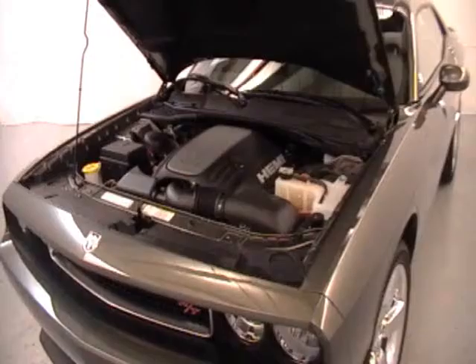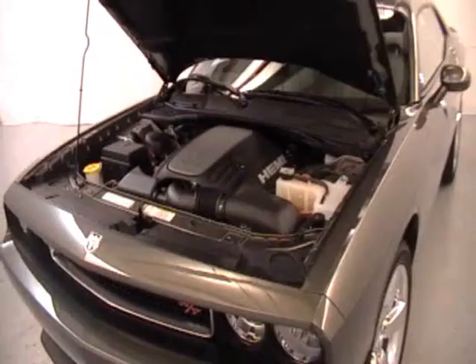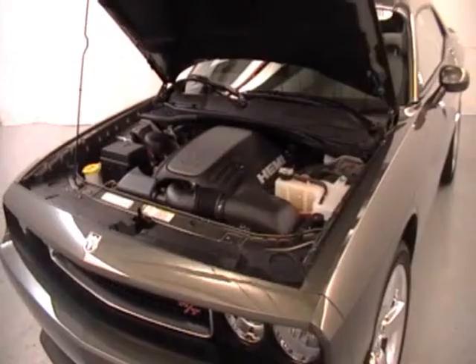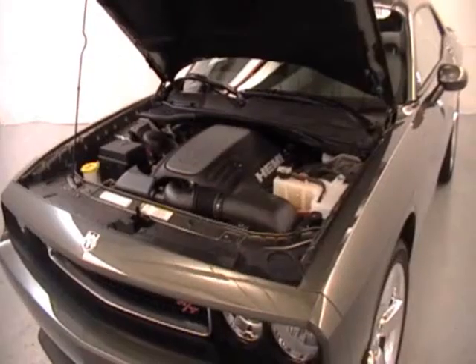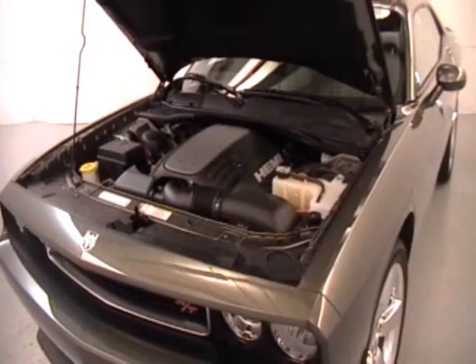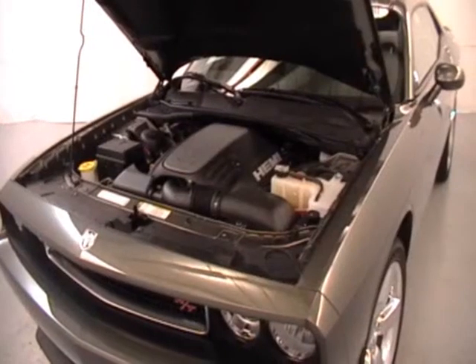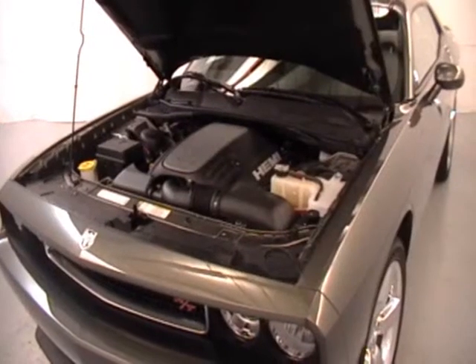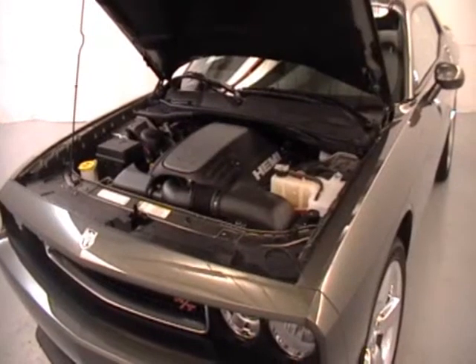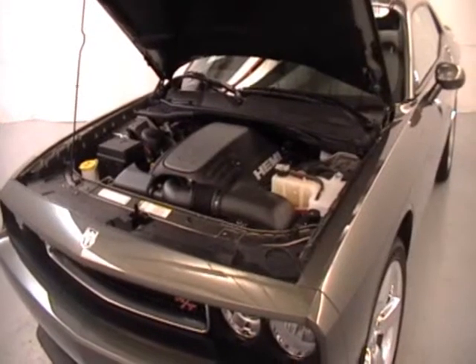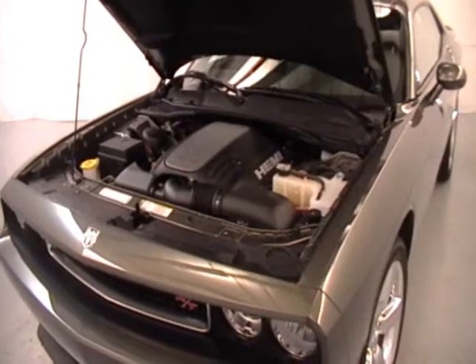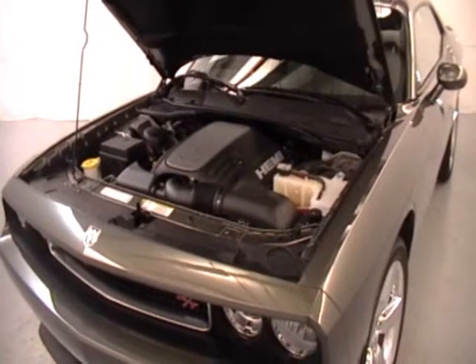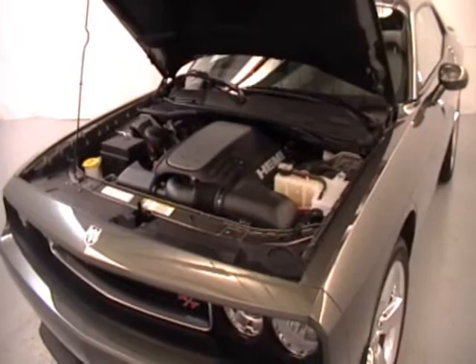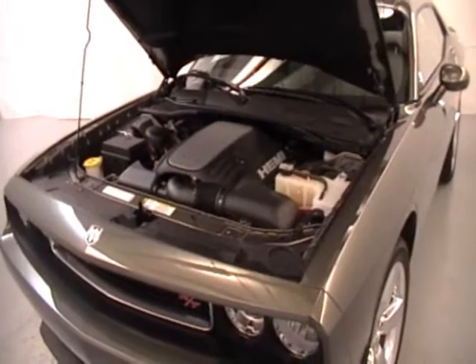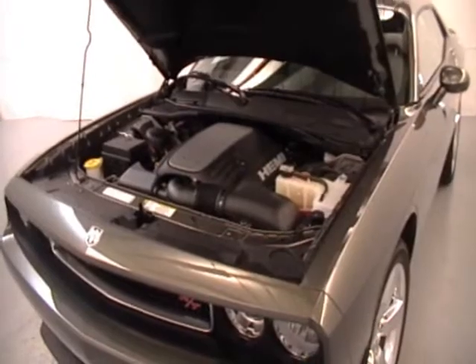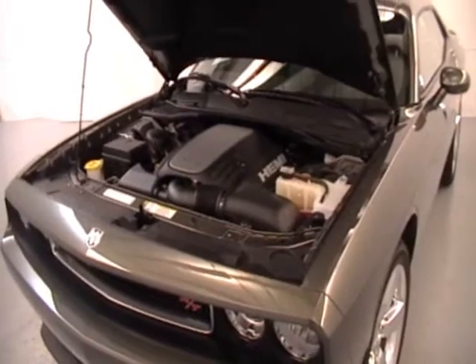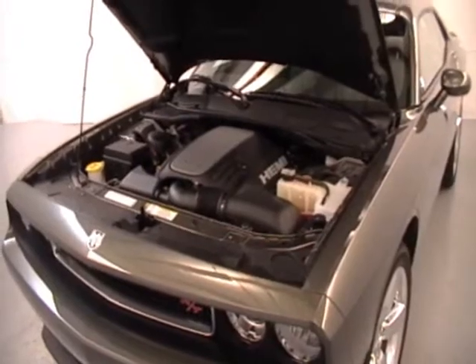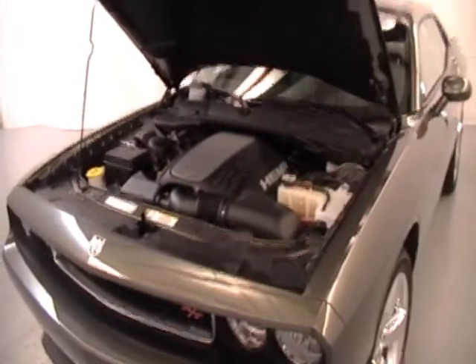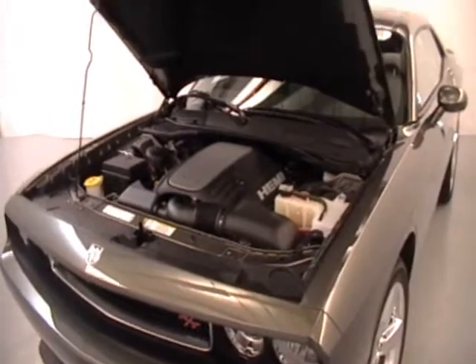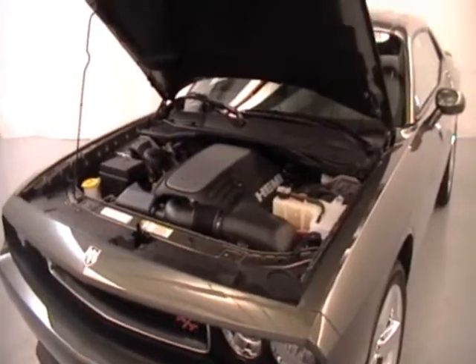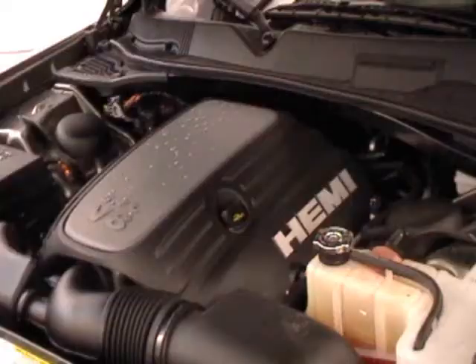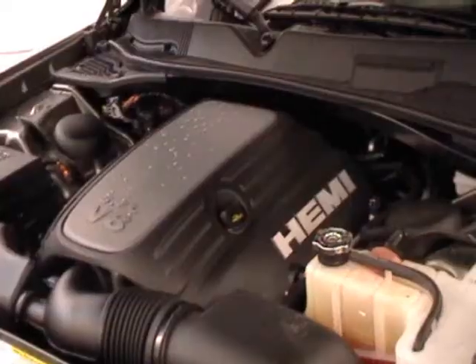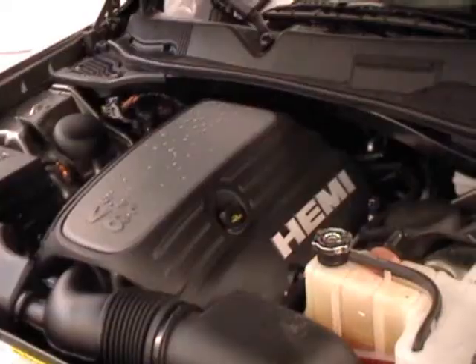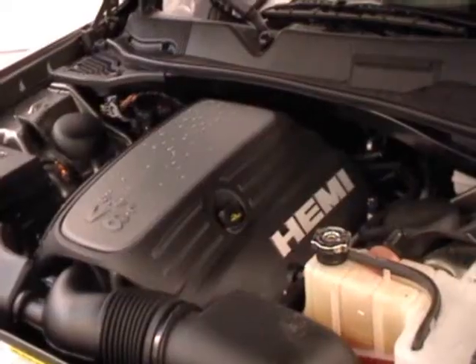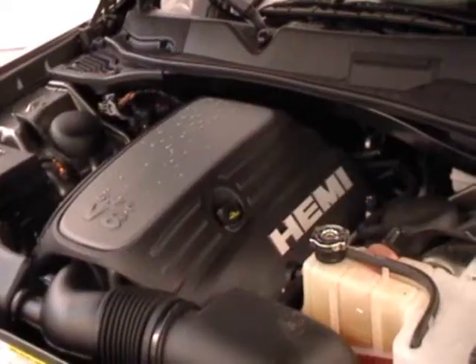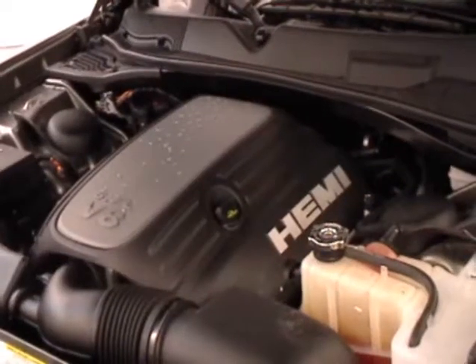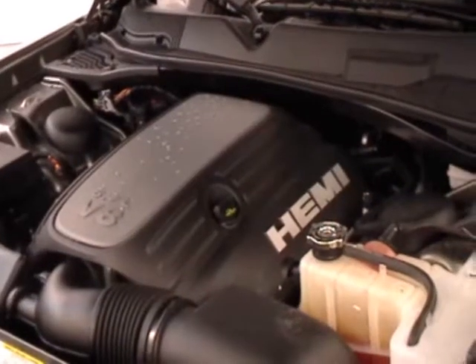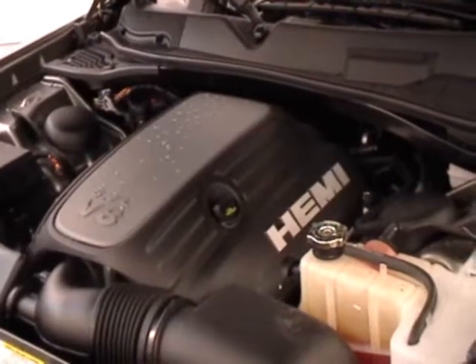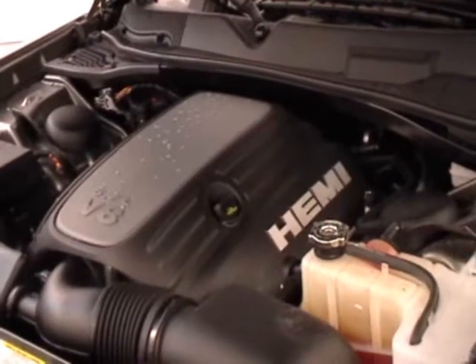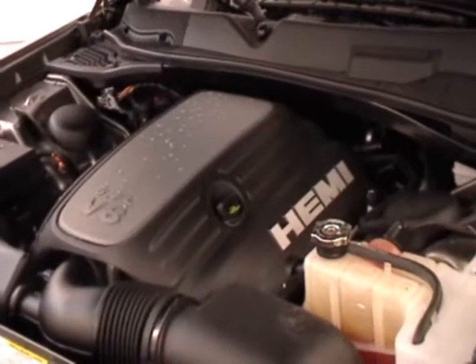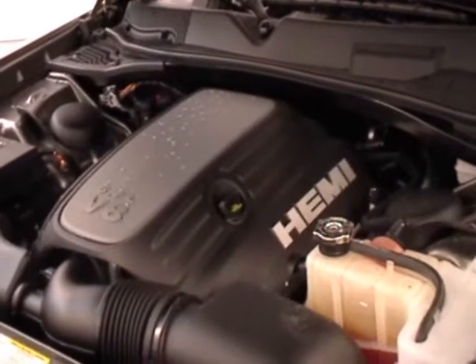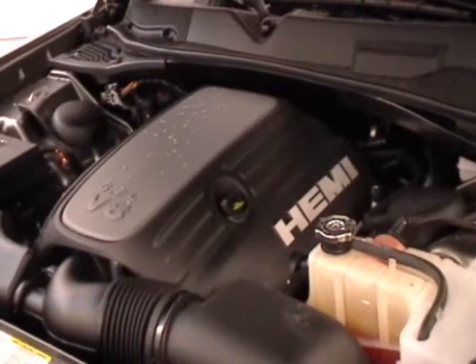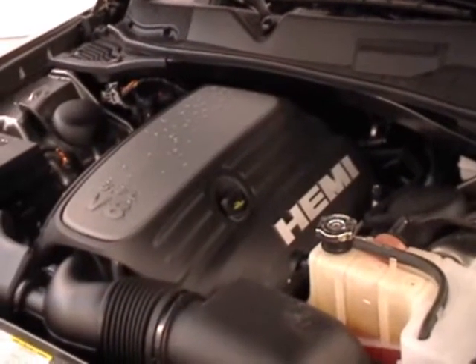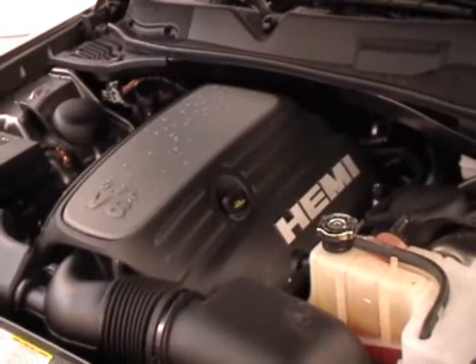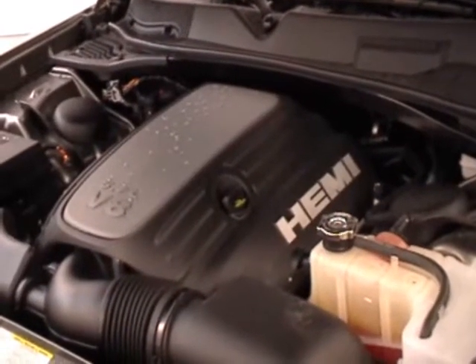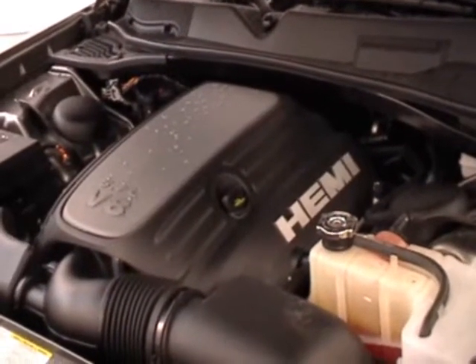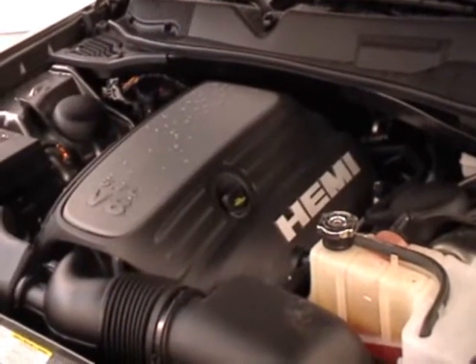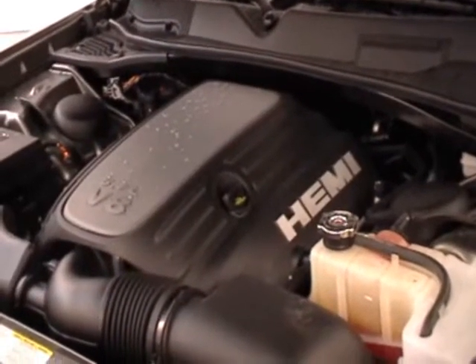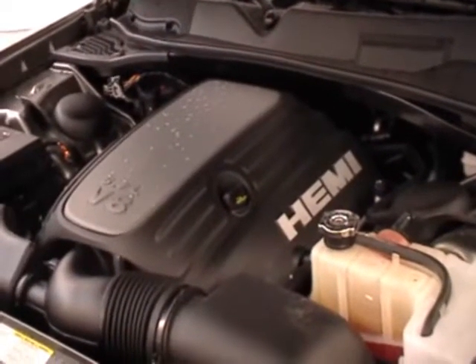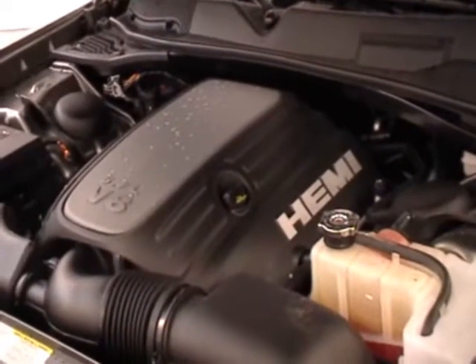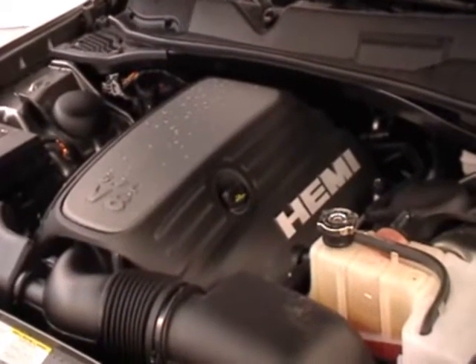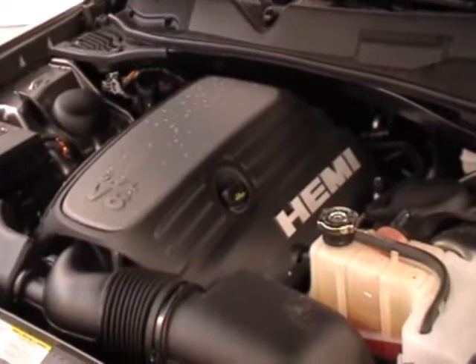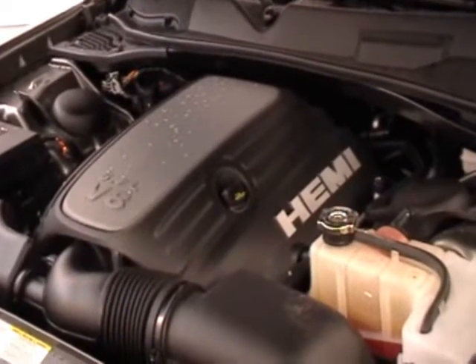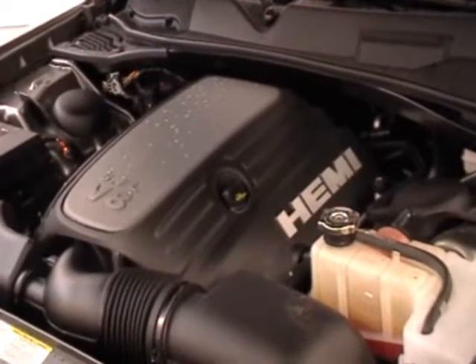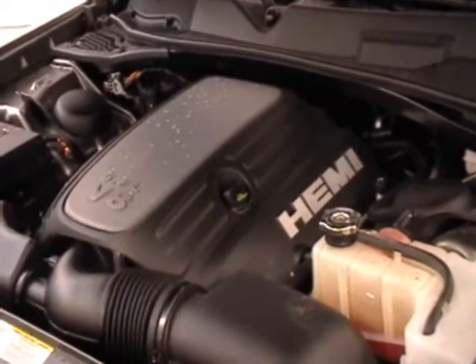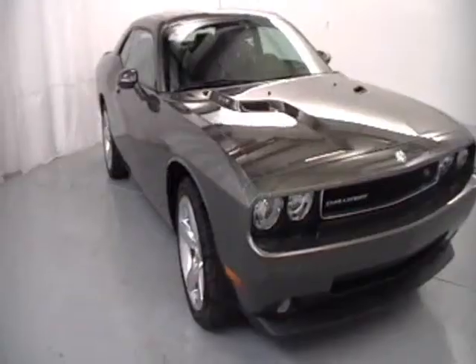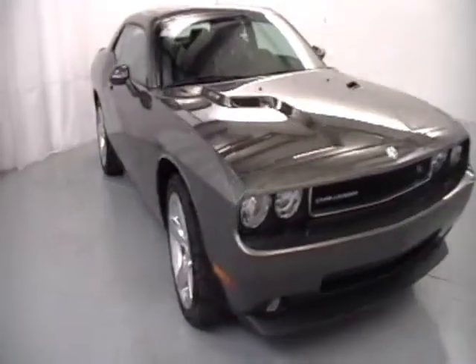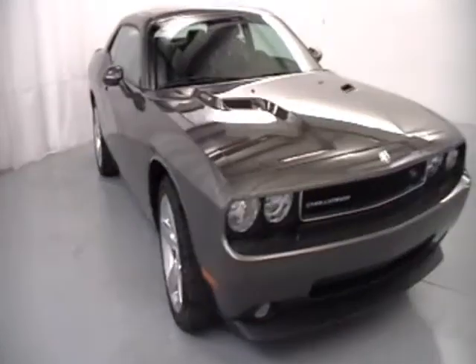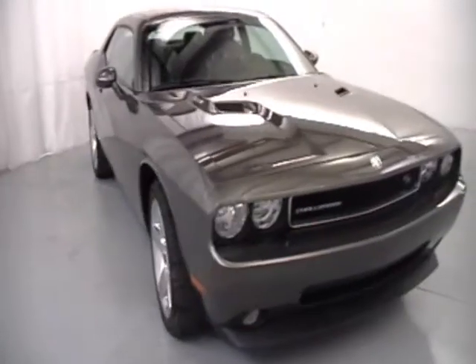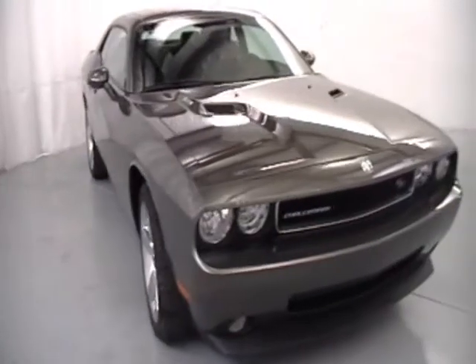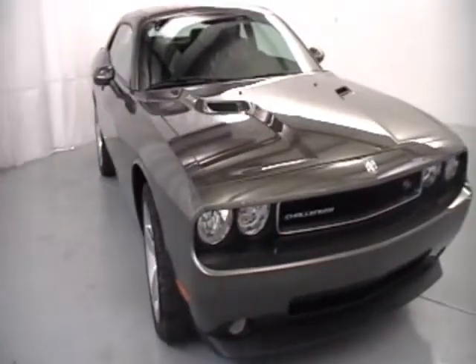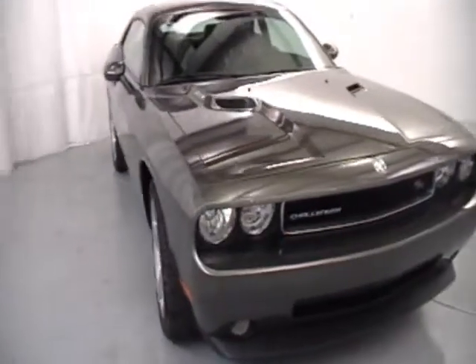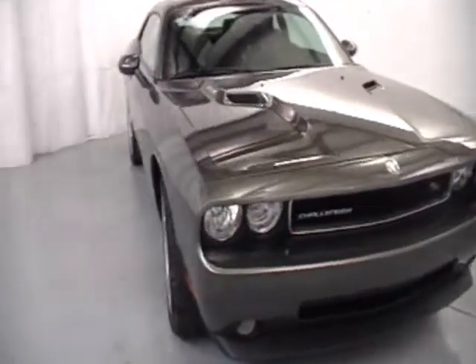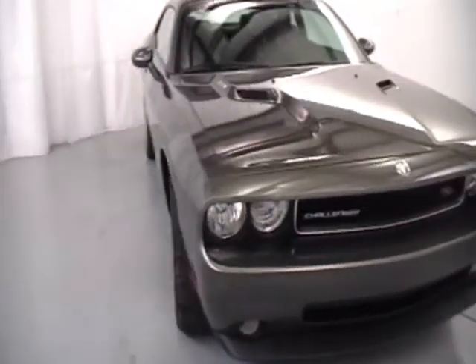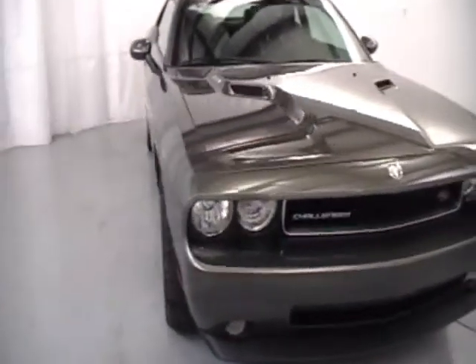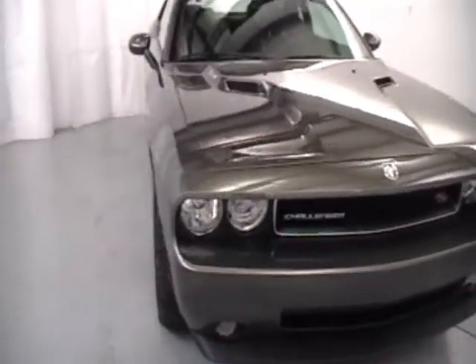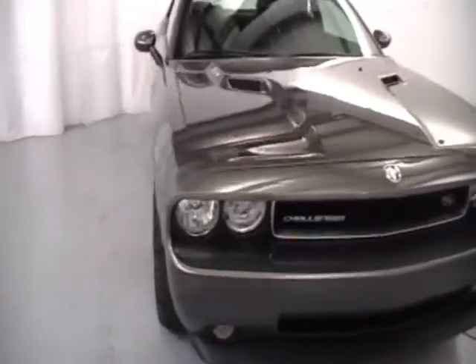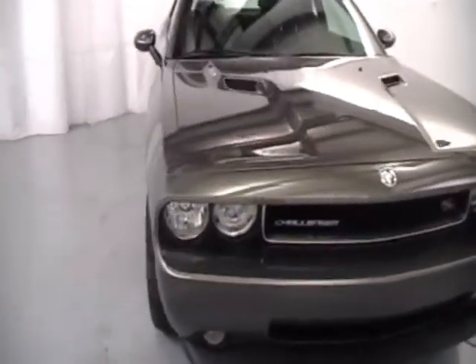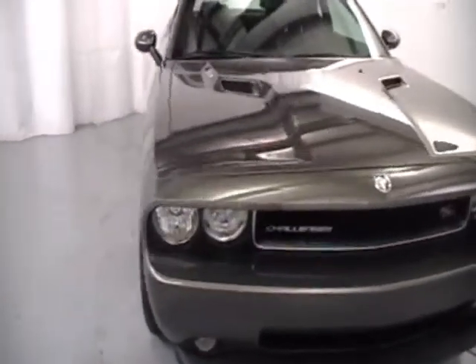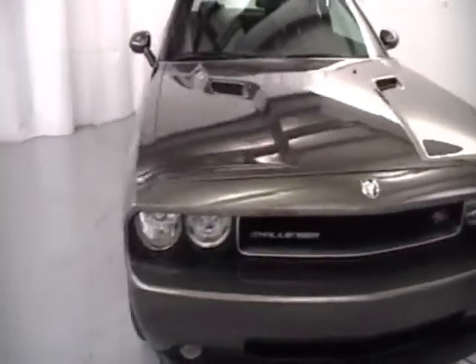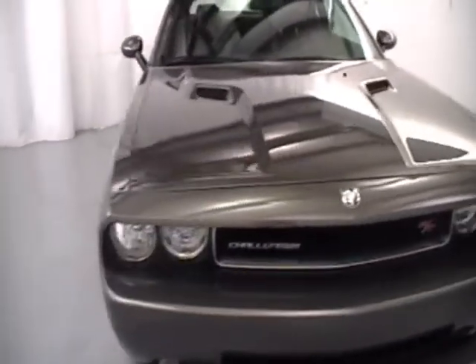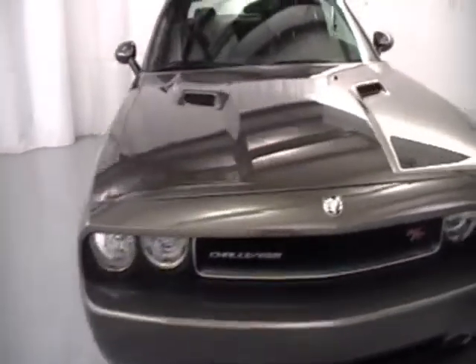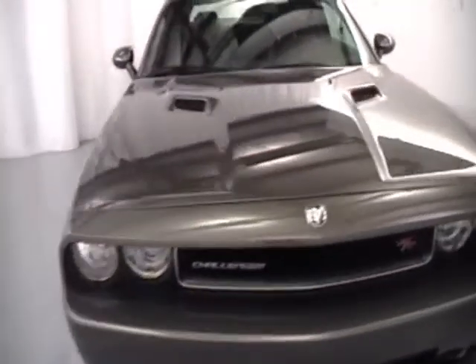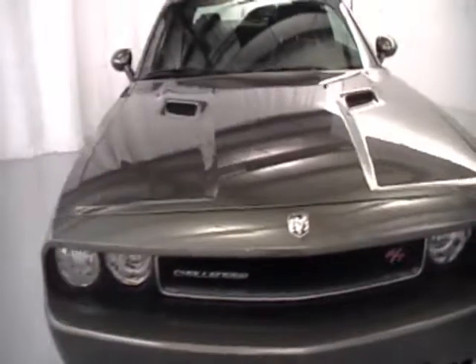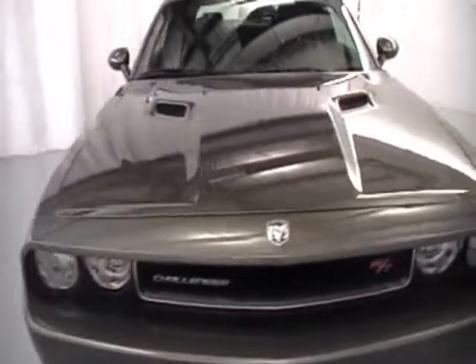and enough power under the hood with the Hemi-equipped engine to get you to your destination in style with a sleek exterior.